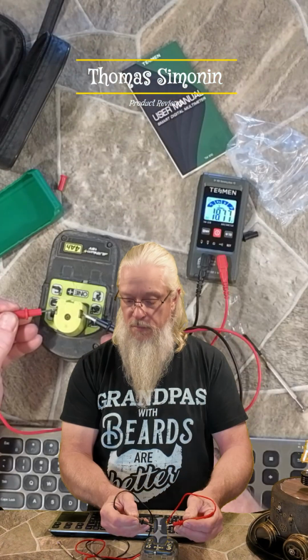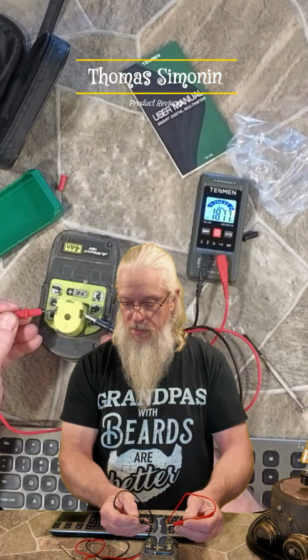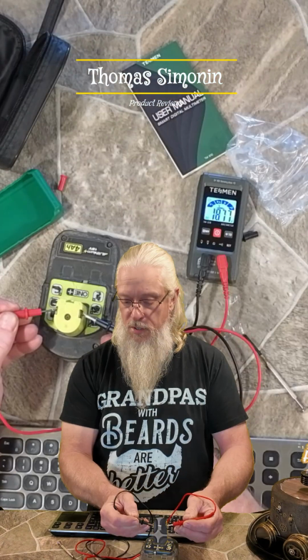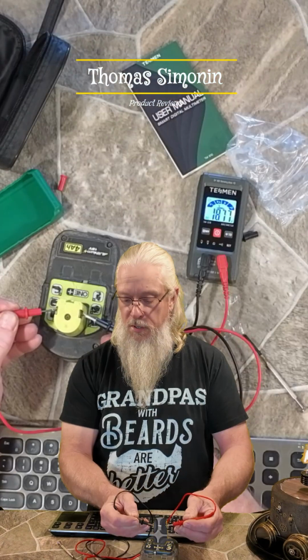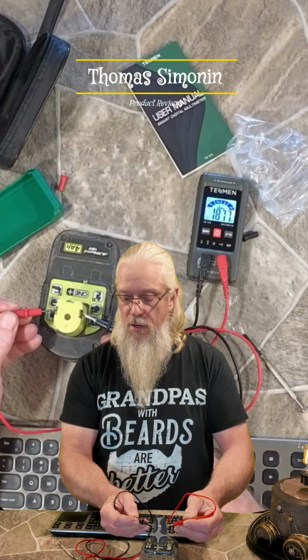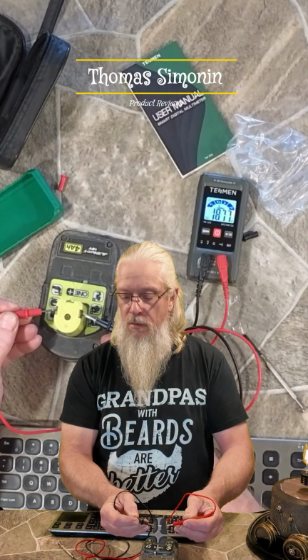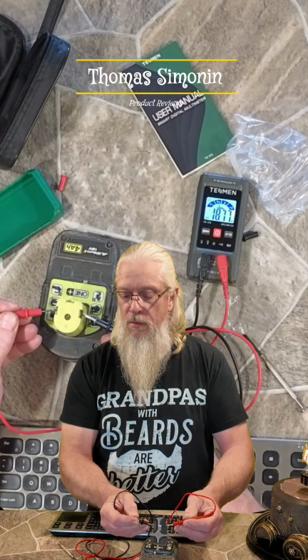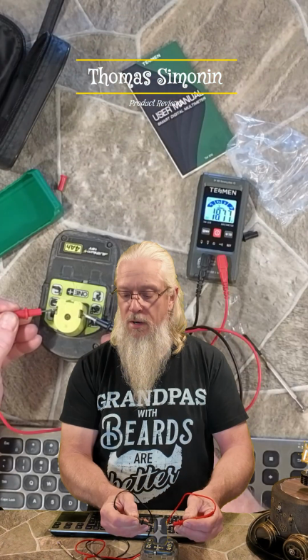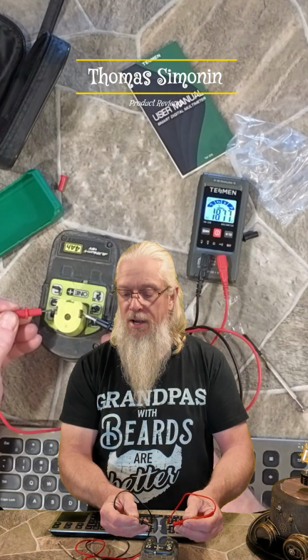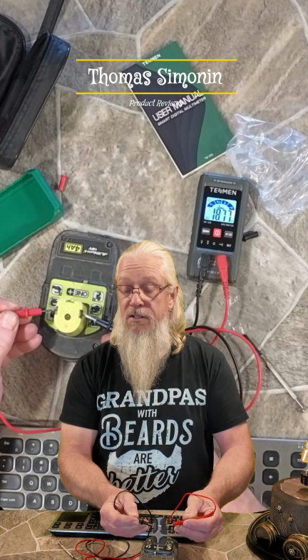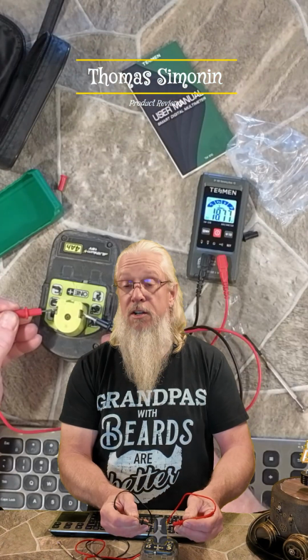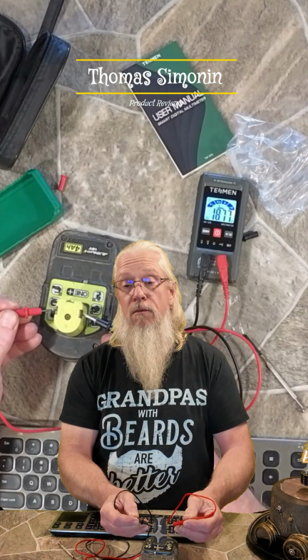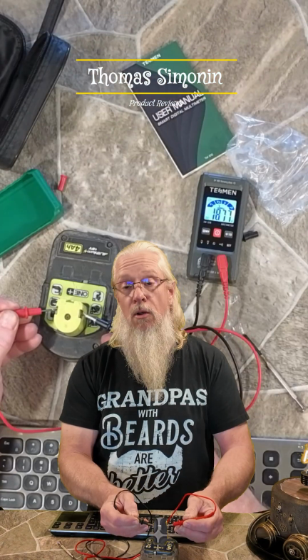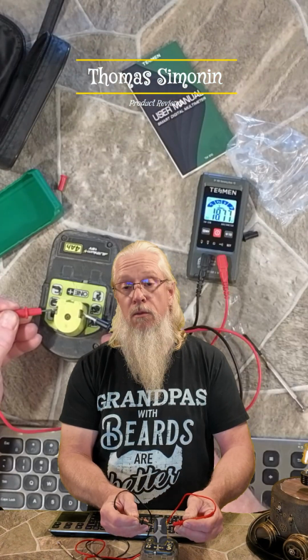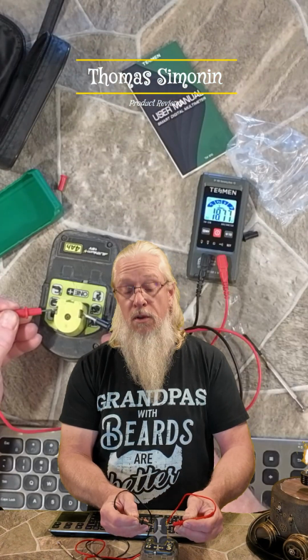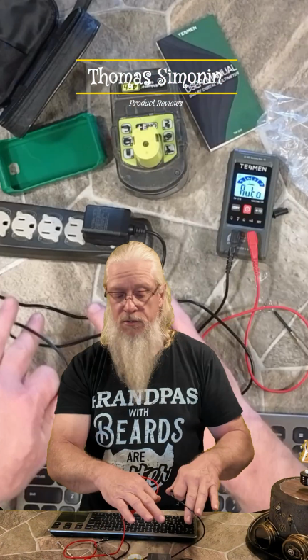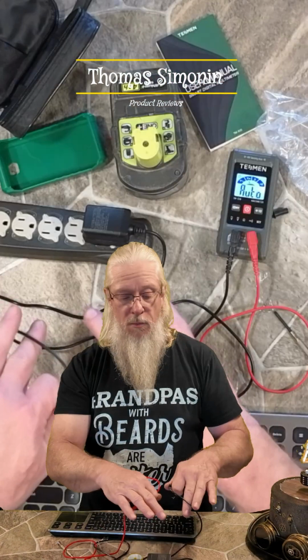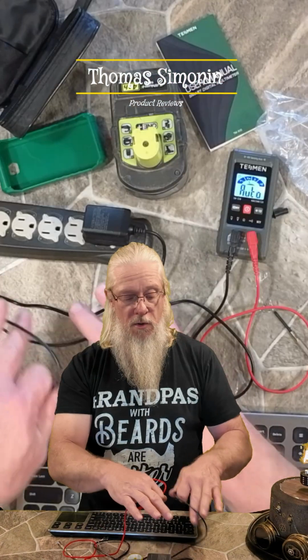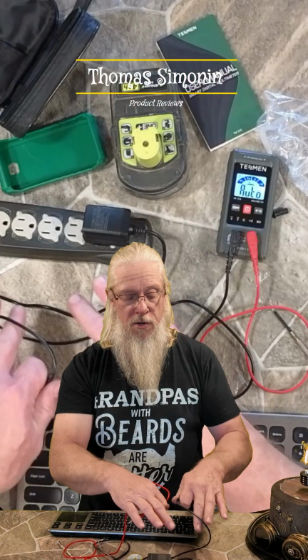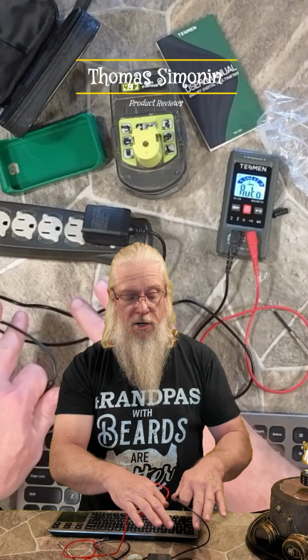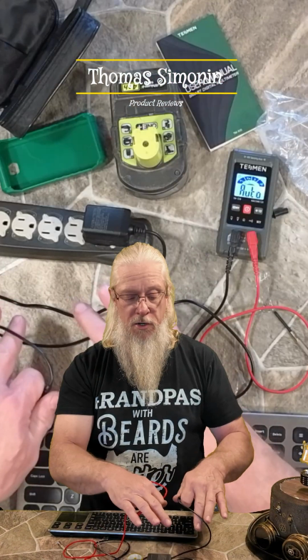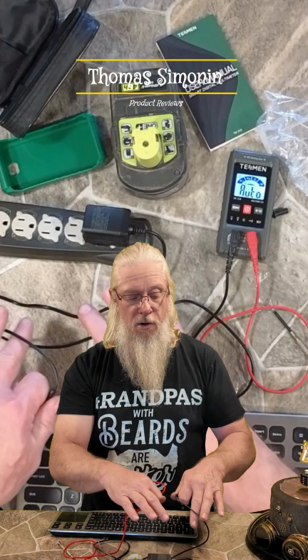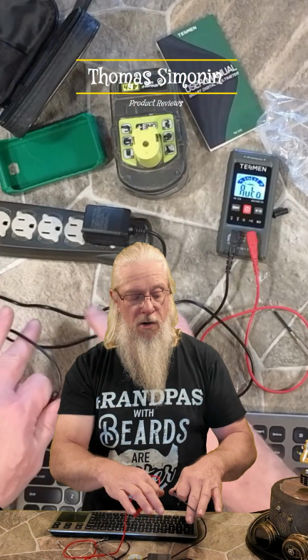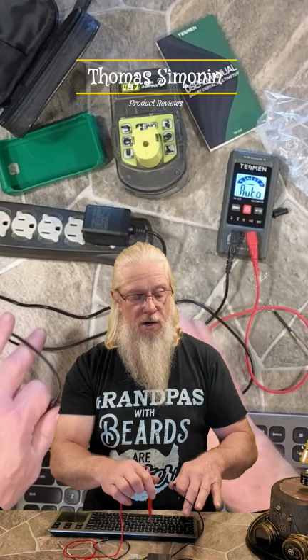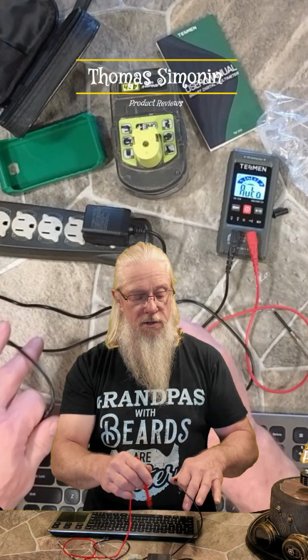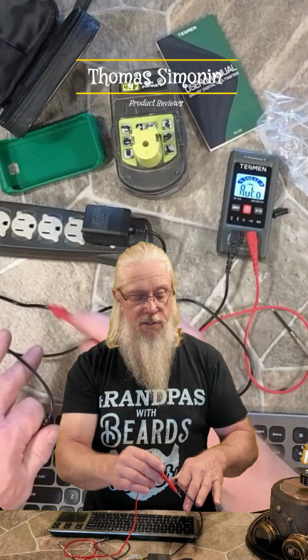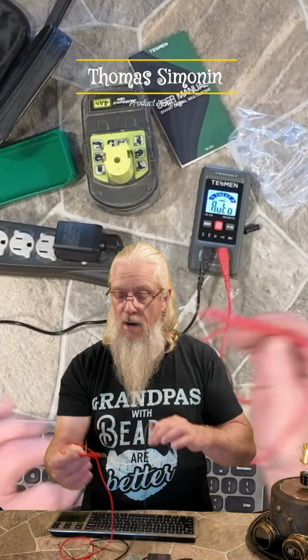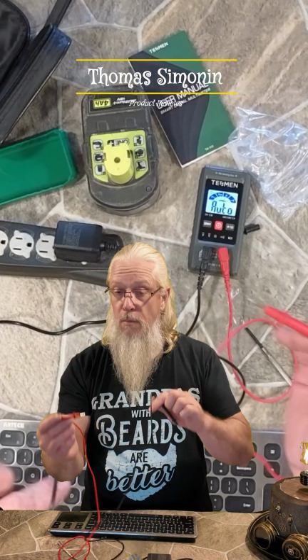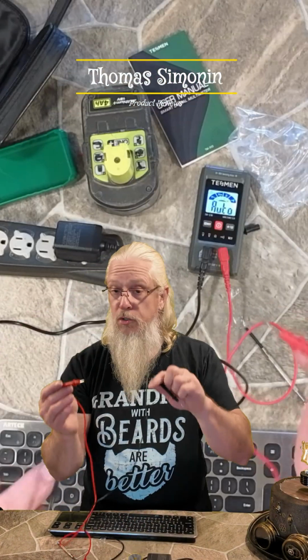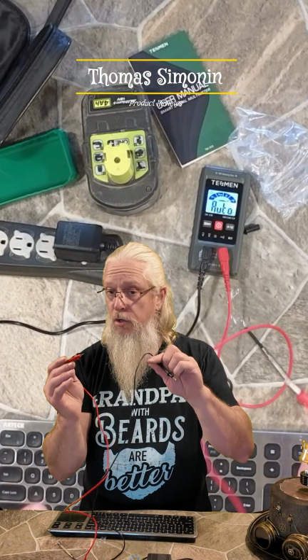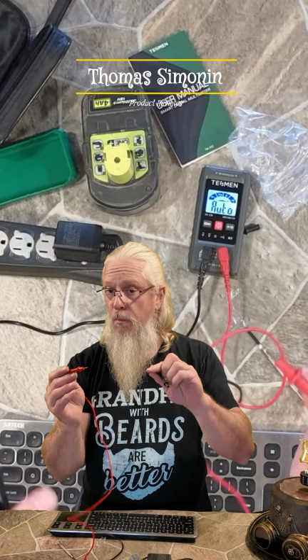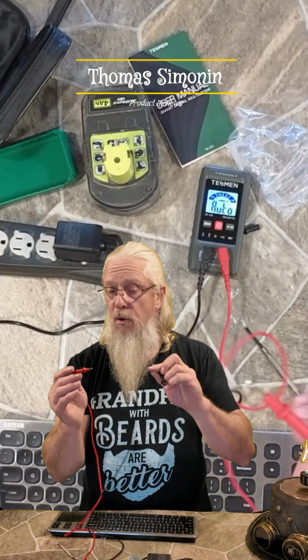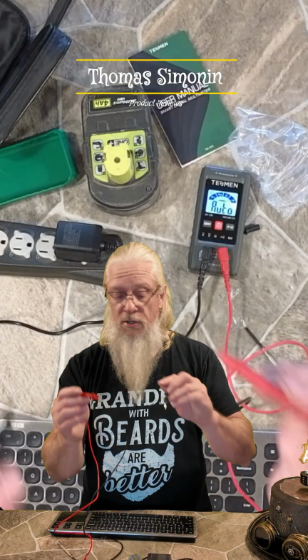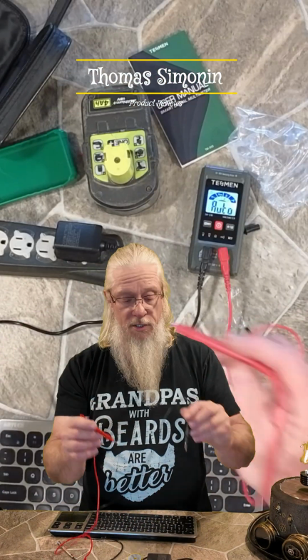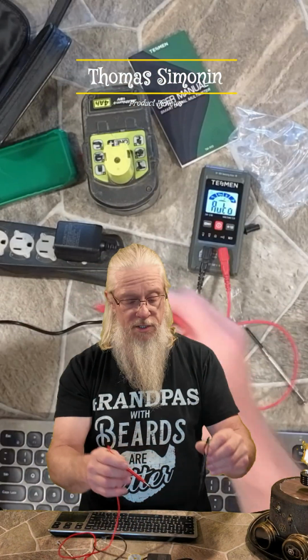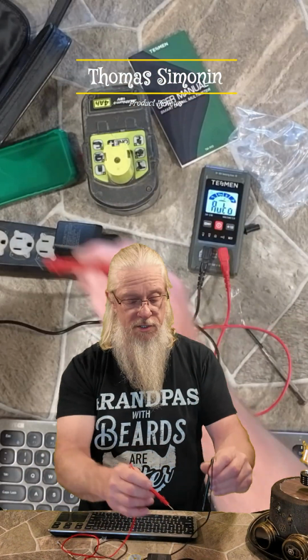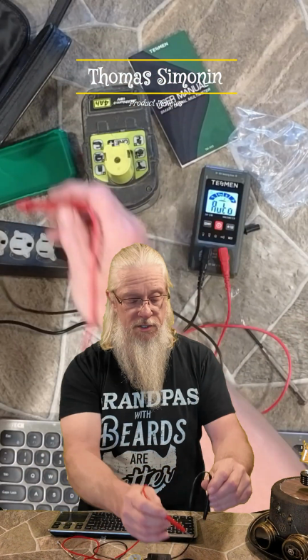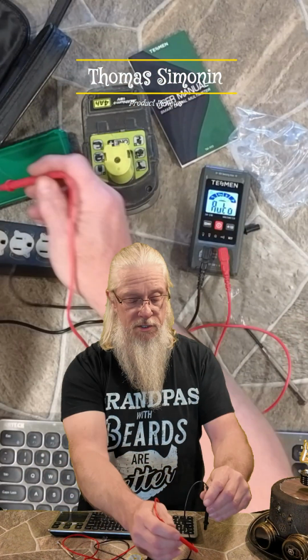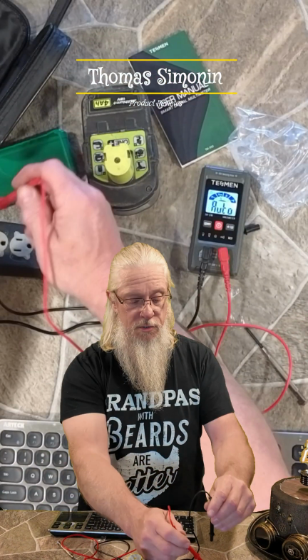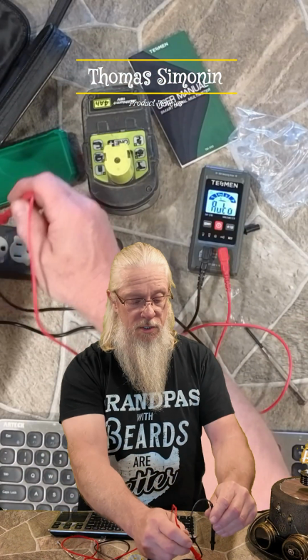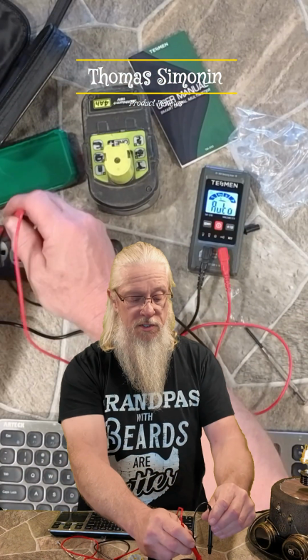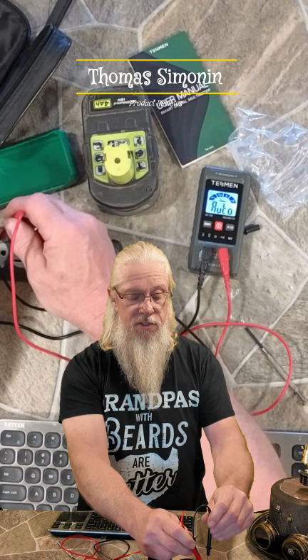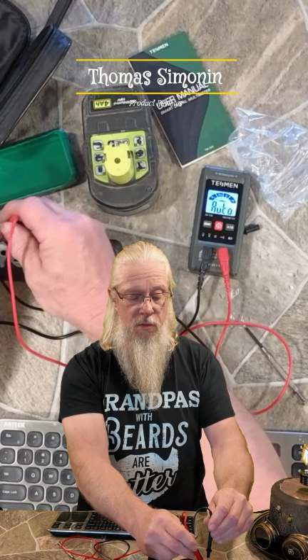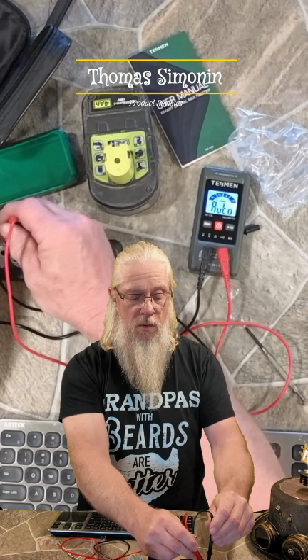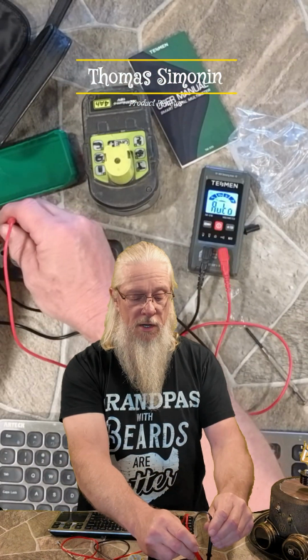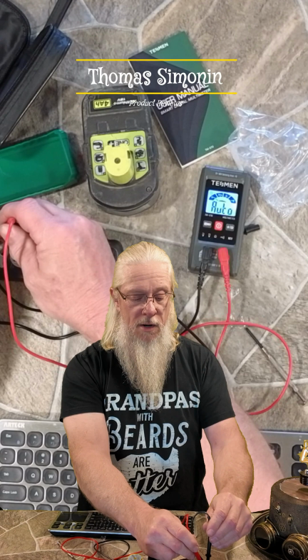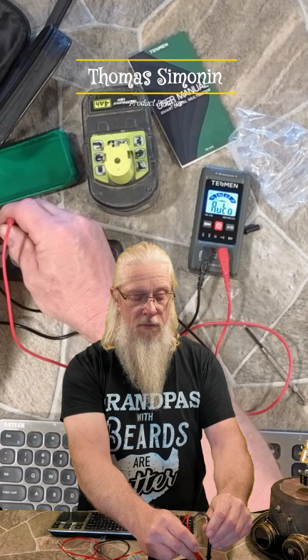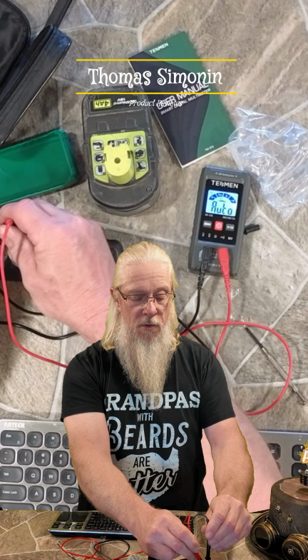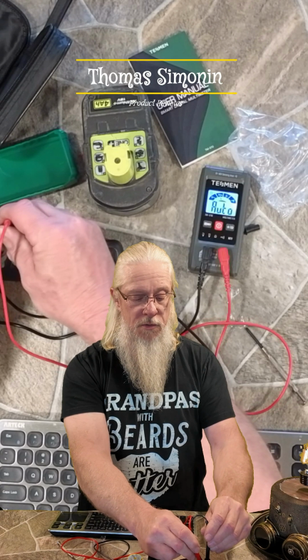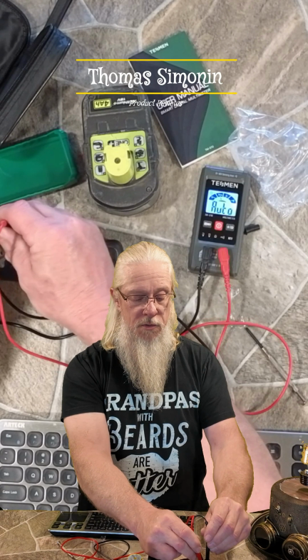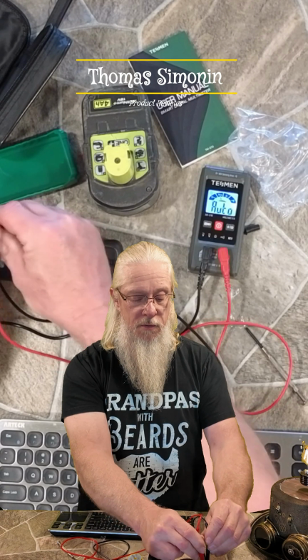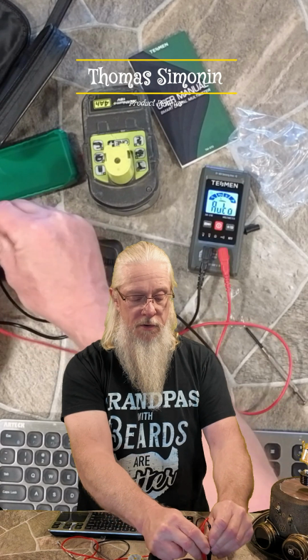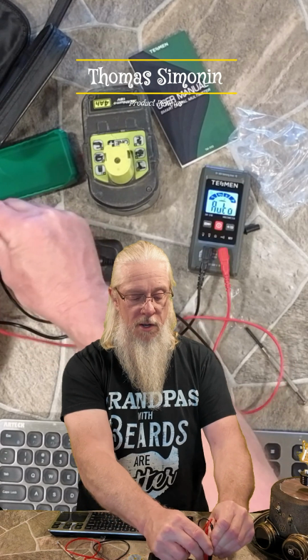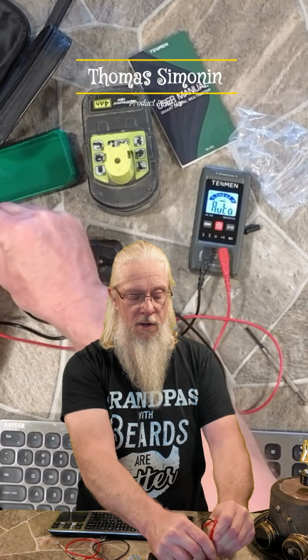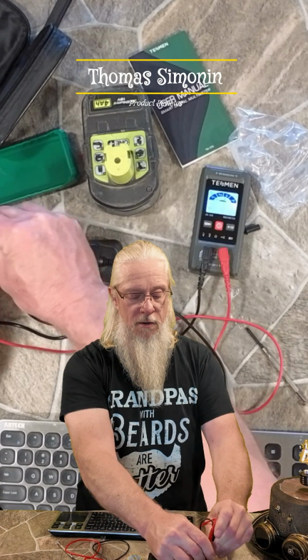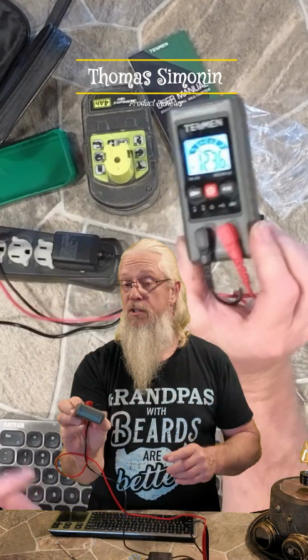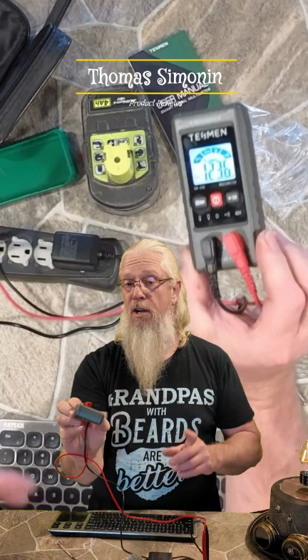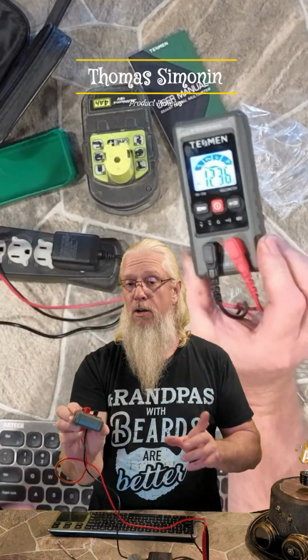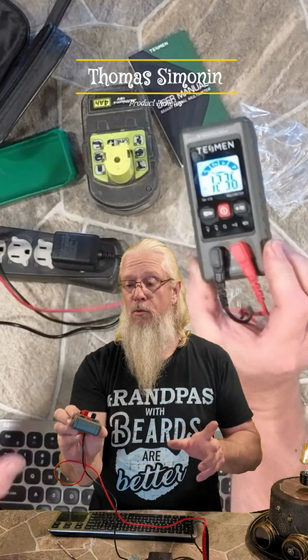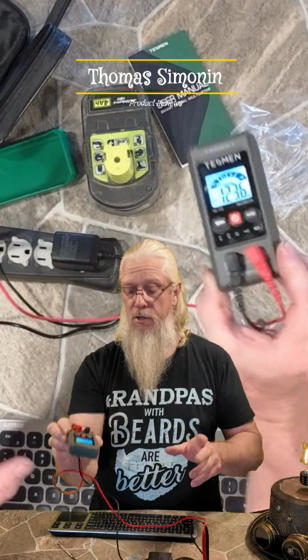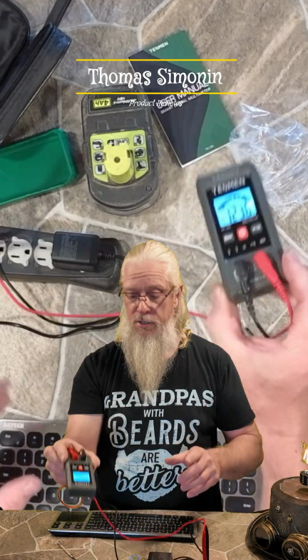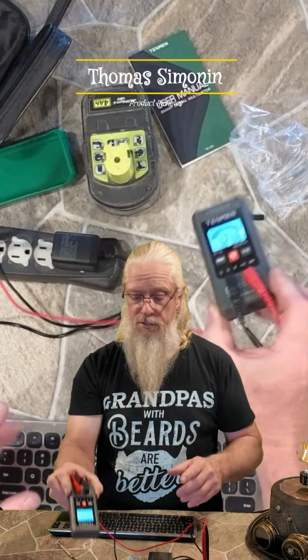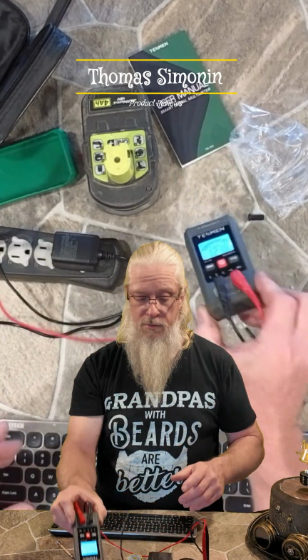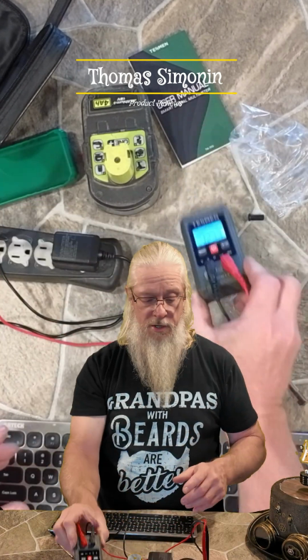There you go — 18 volts. Some alternating current, and I'm just going to plug the leads into it and see what kind of voltage we've got. Exactly where it needs to be.